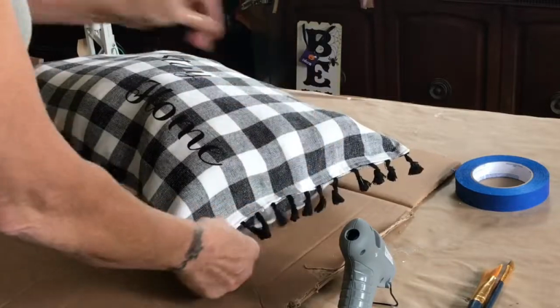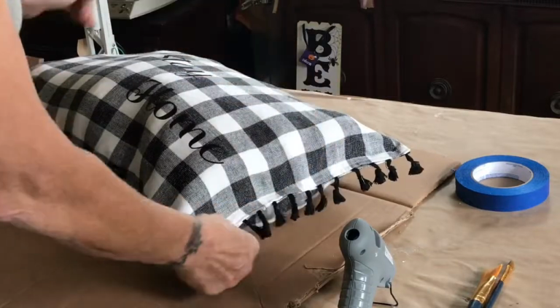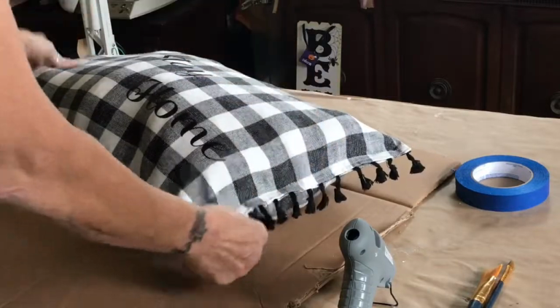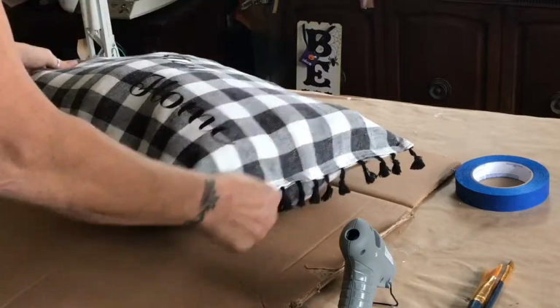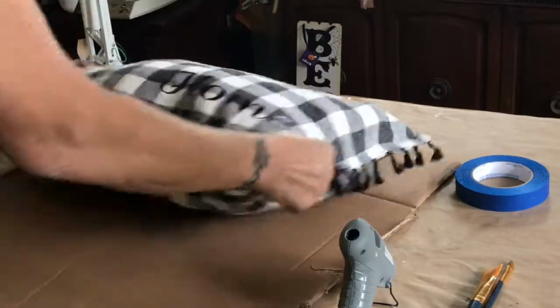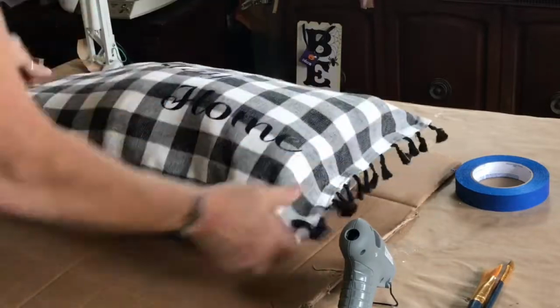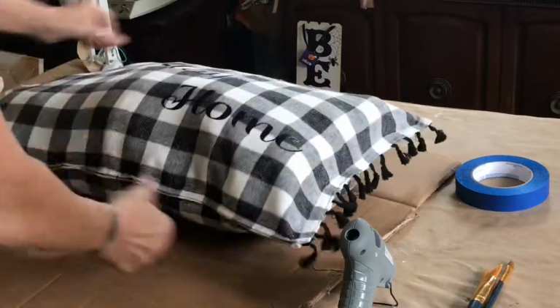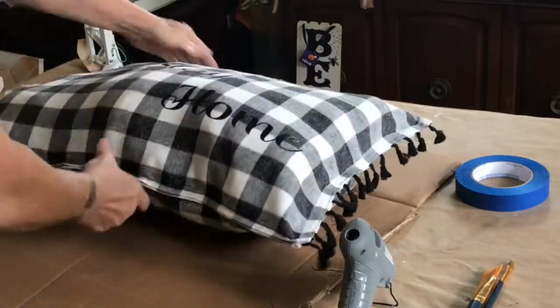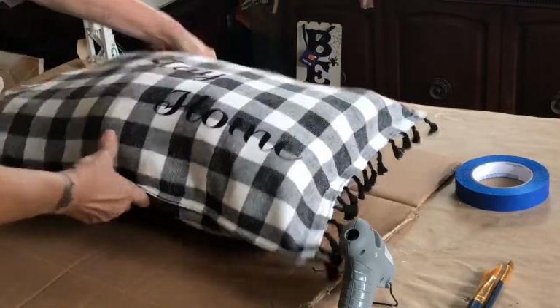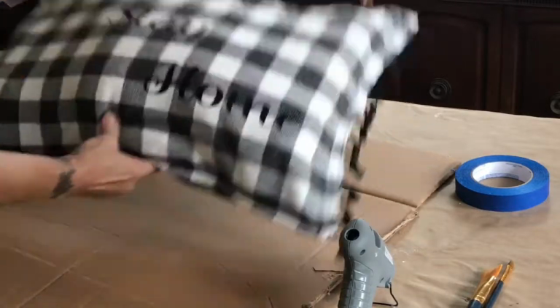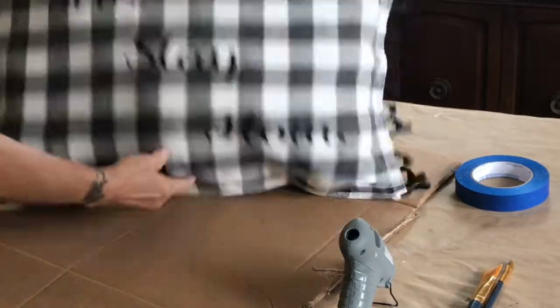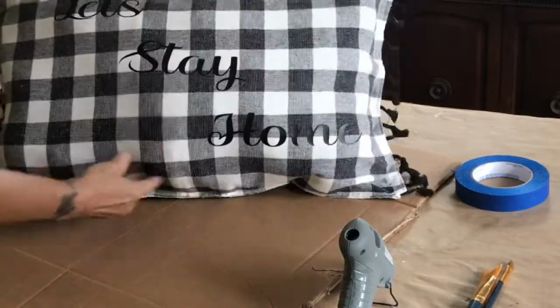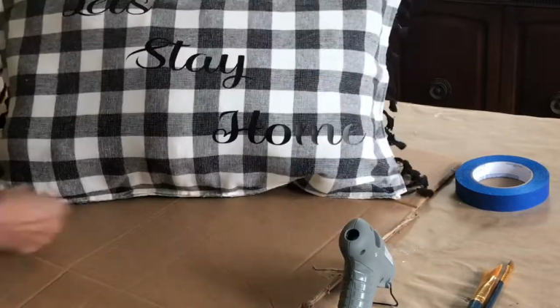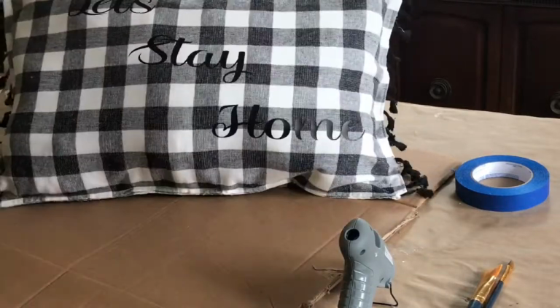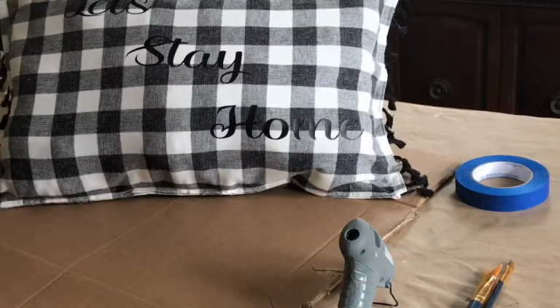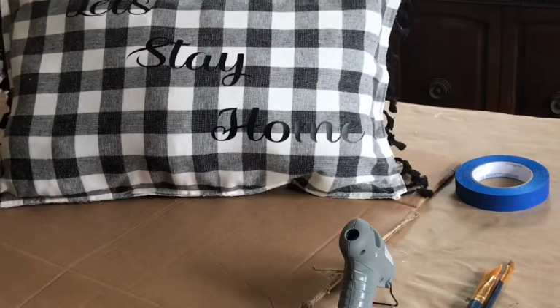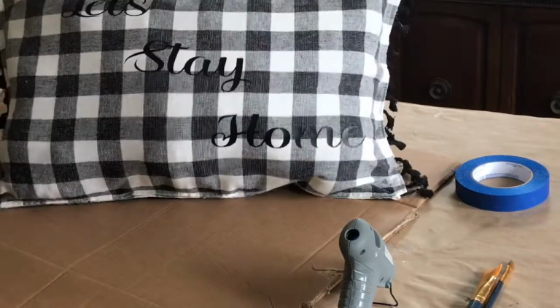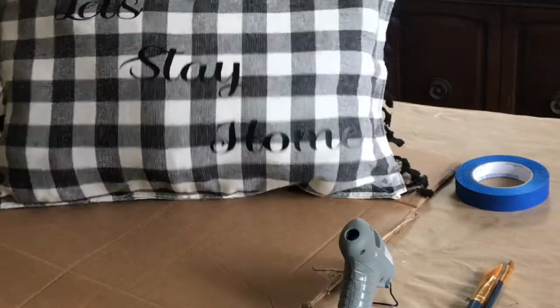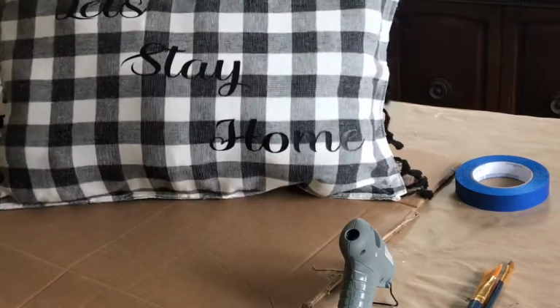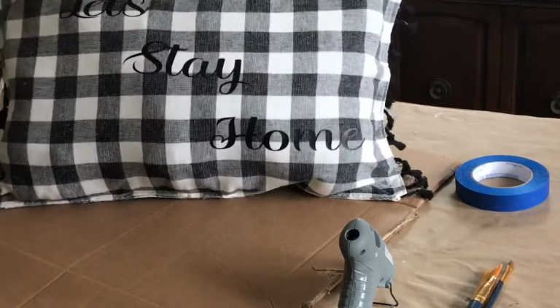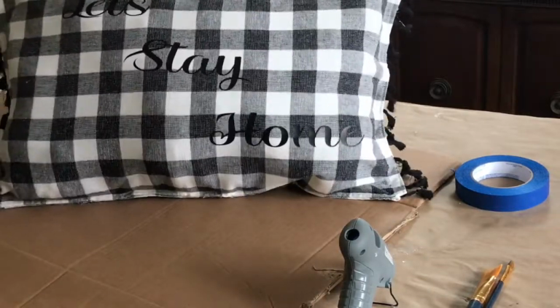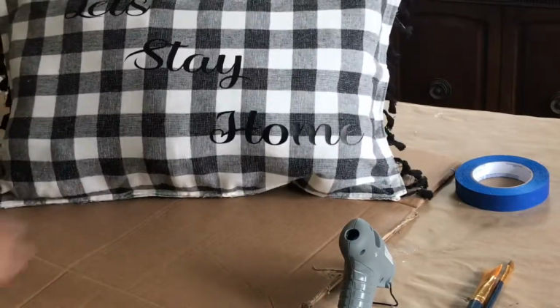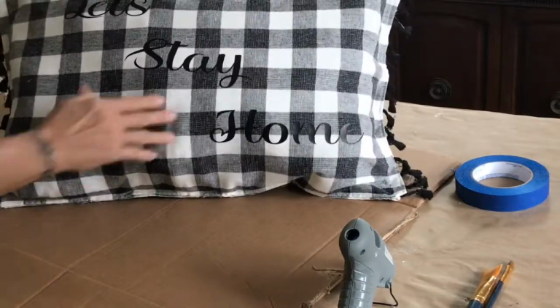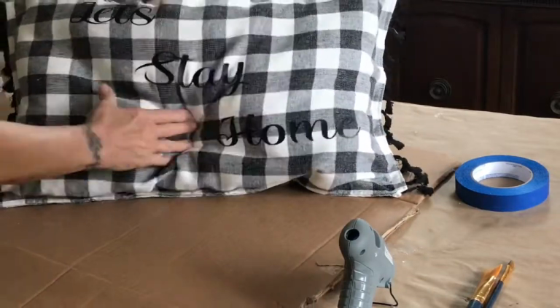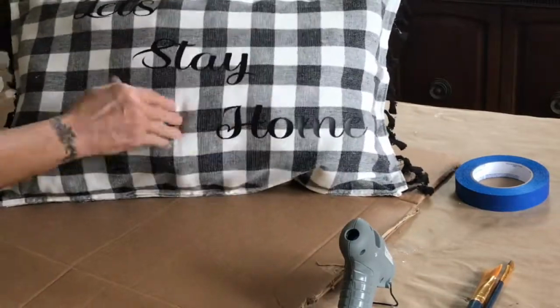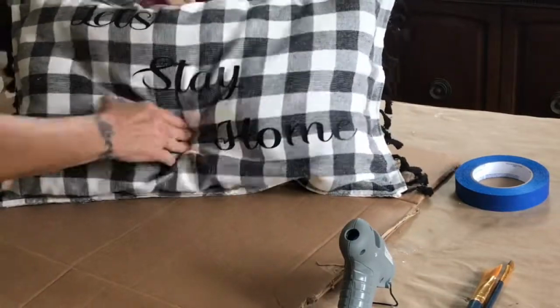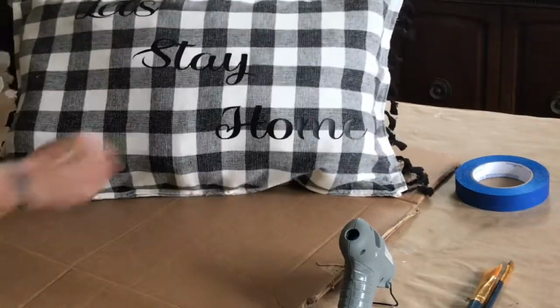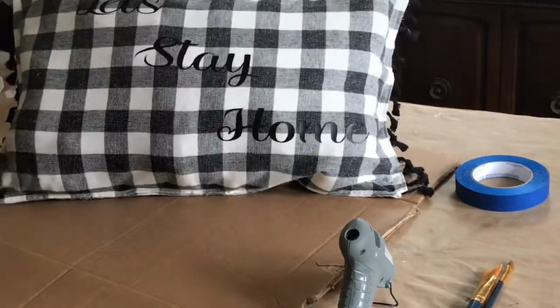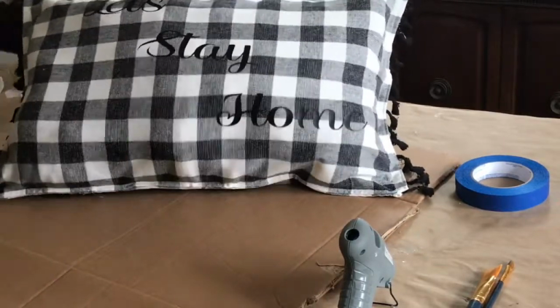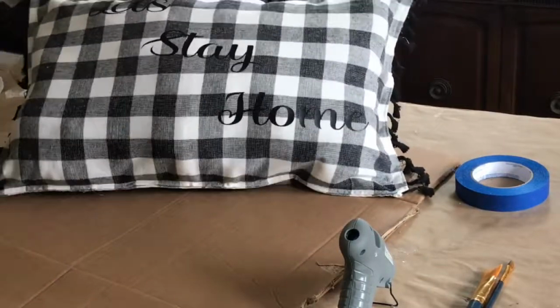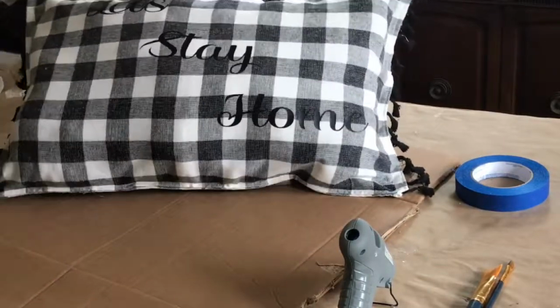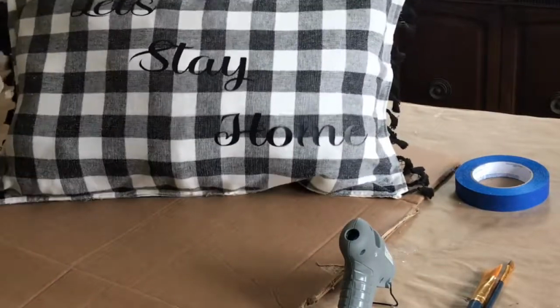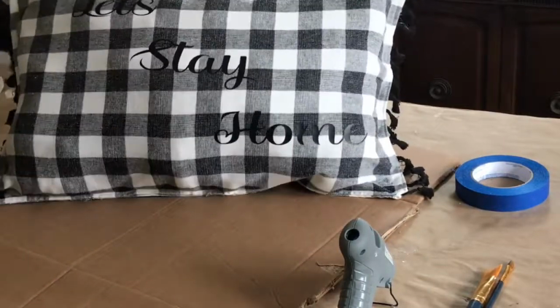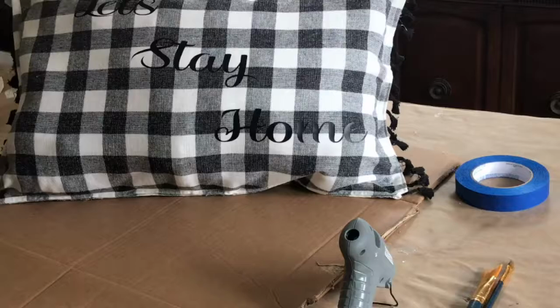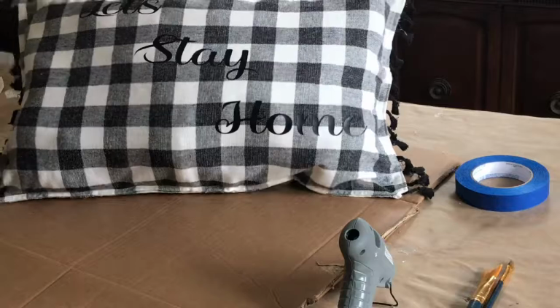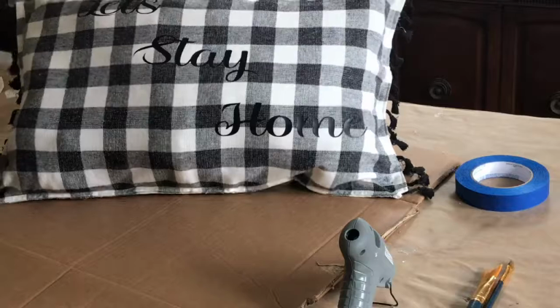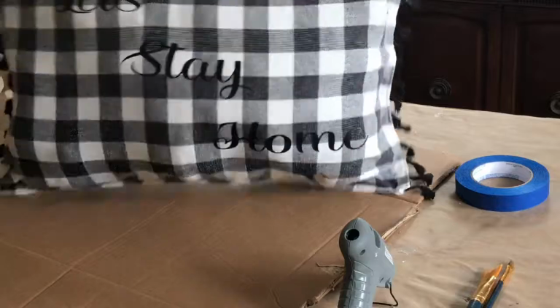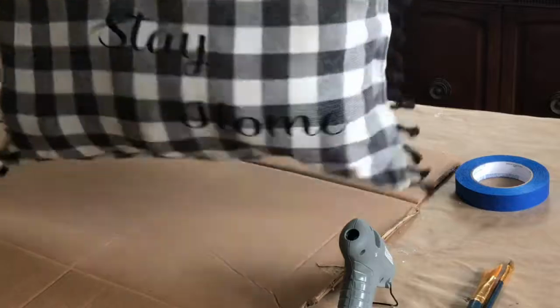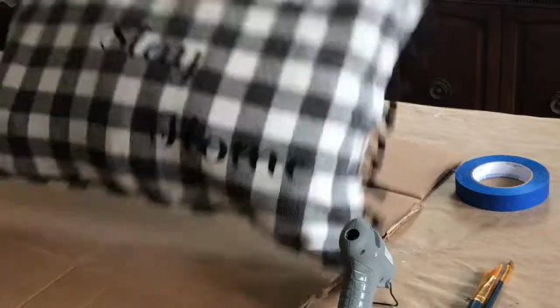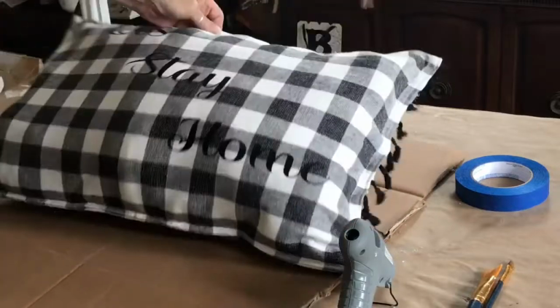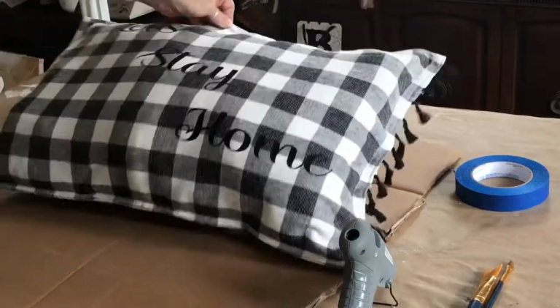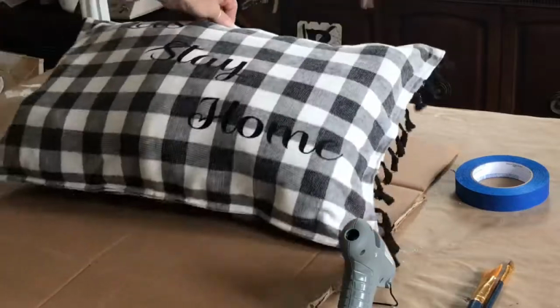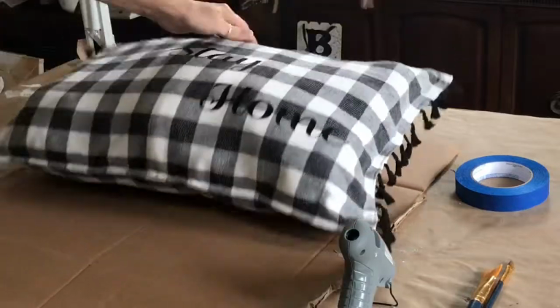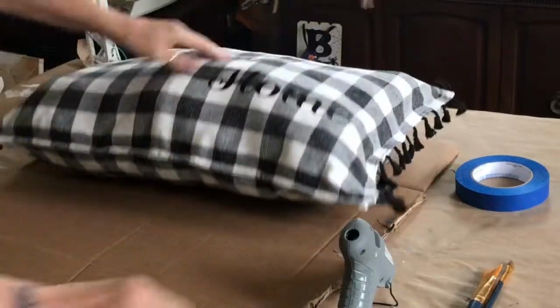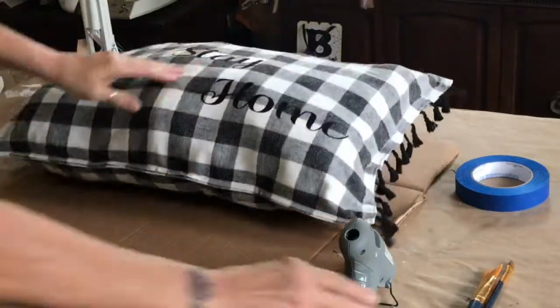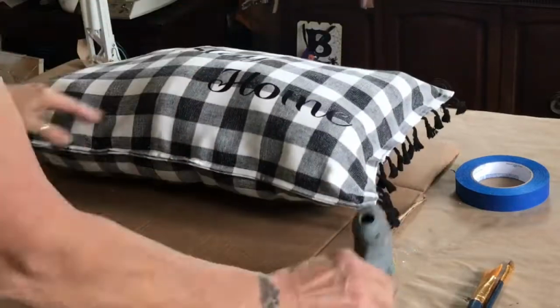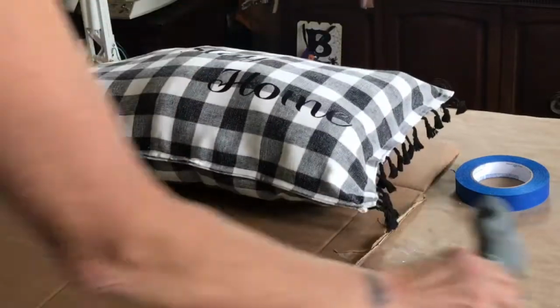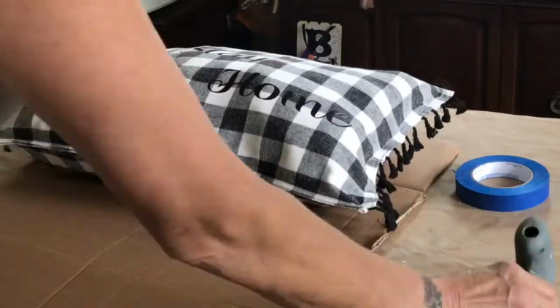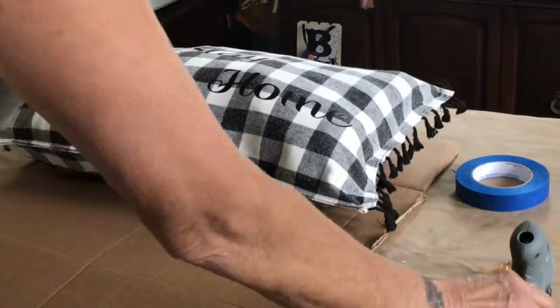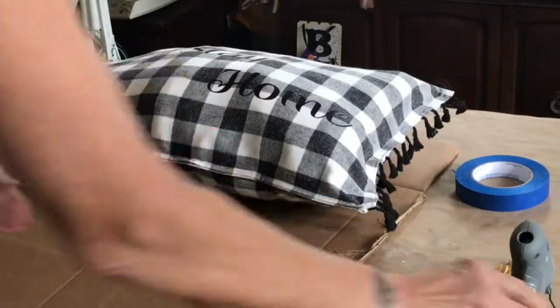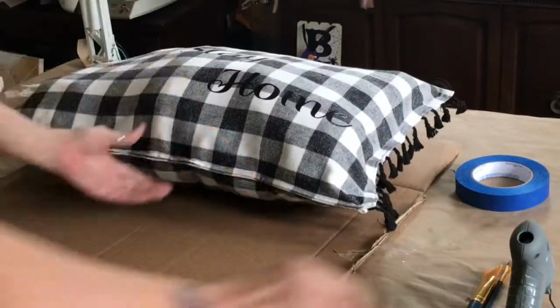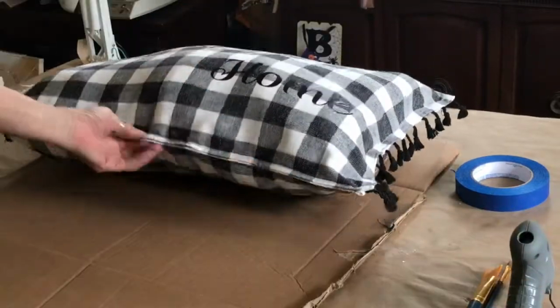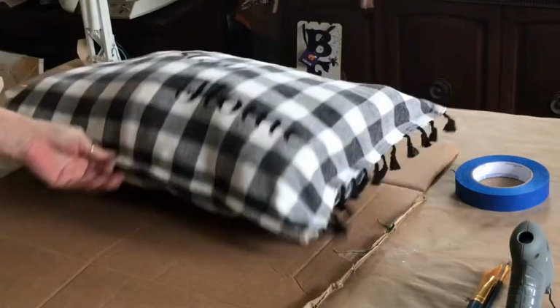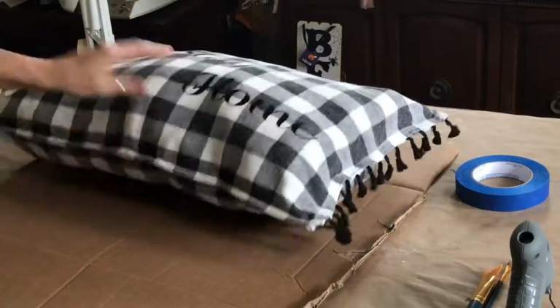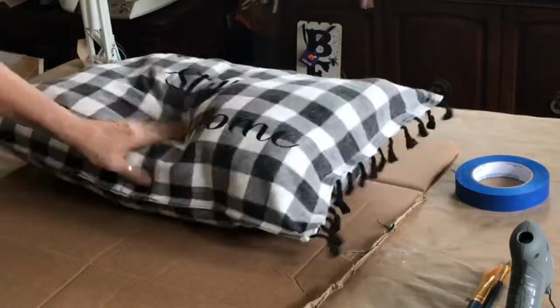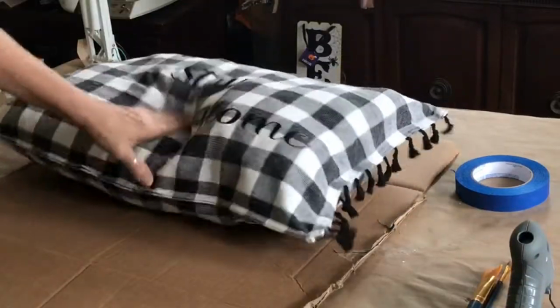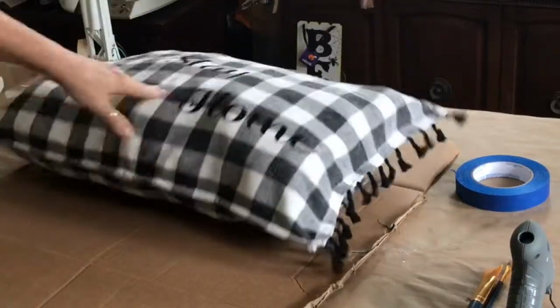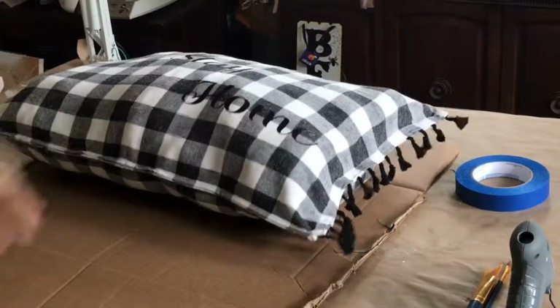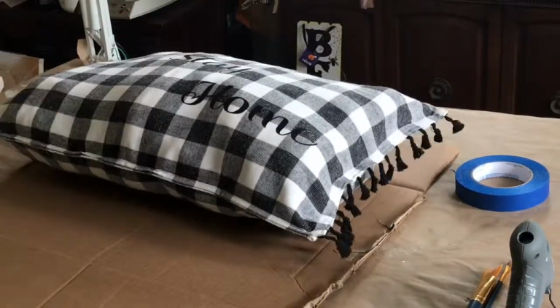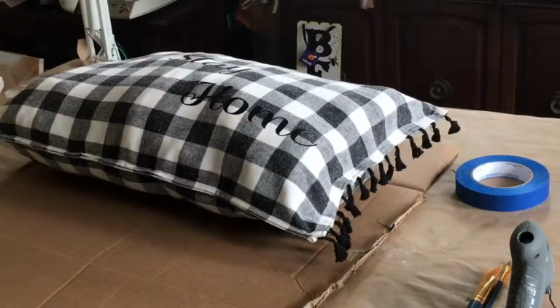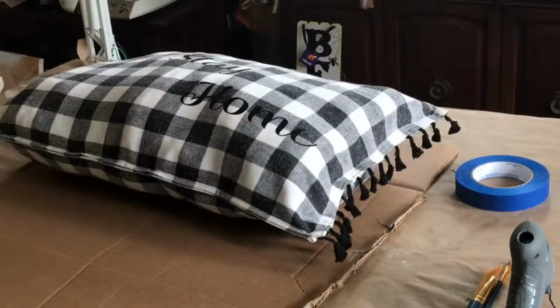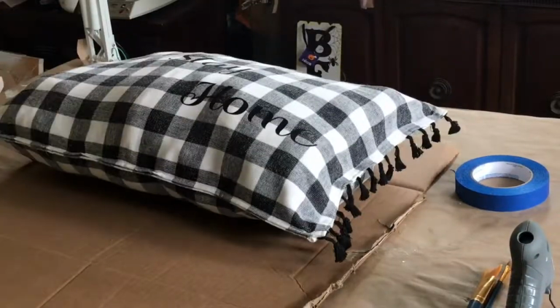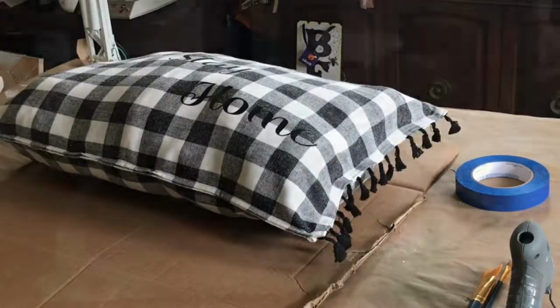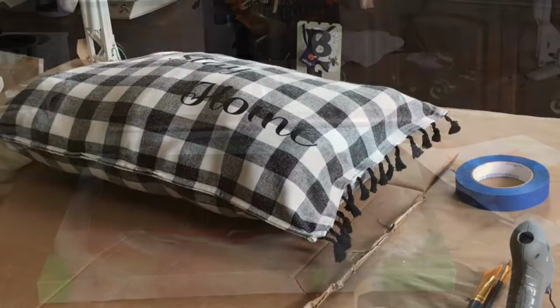So after I close up the end, this is how it turned out. Isn't that adorable?